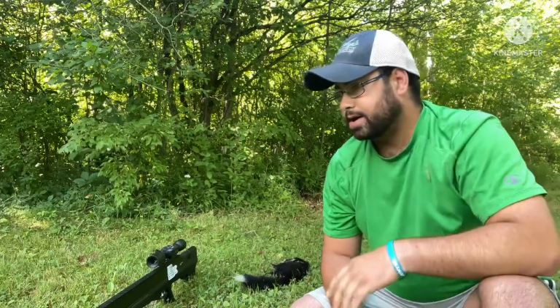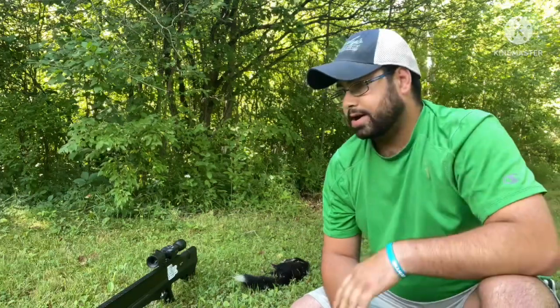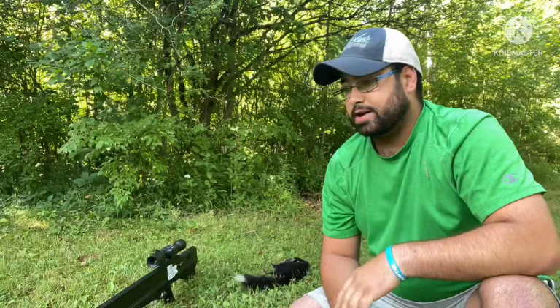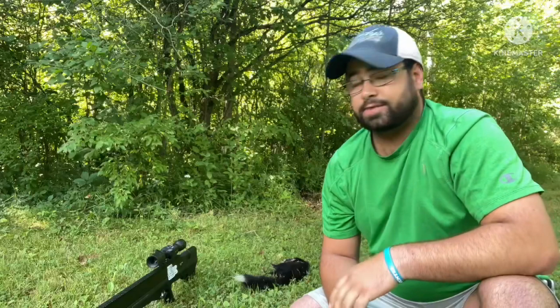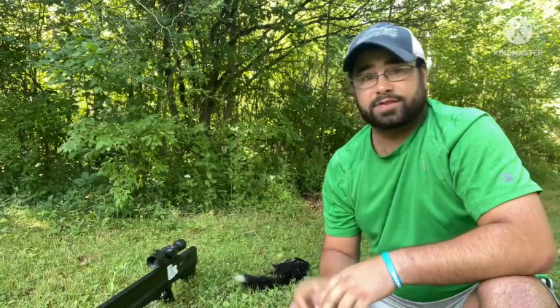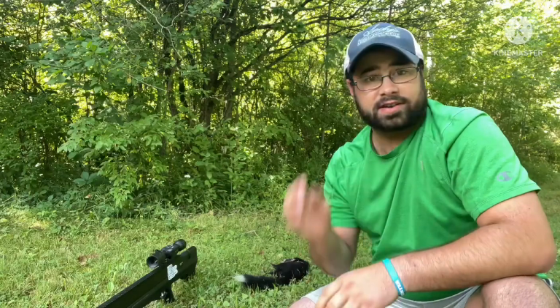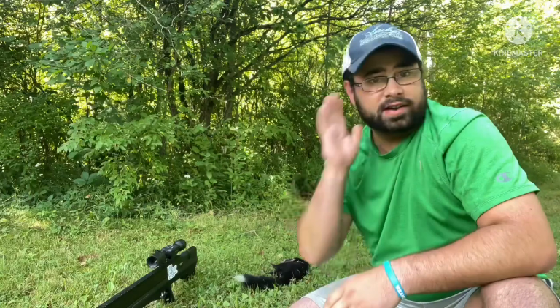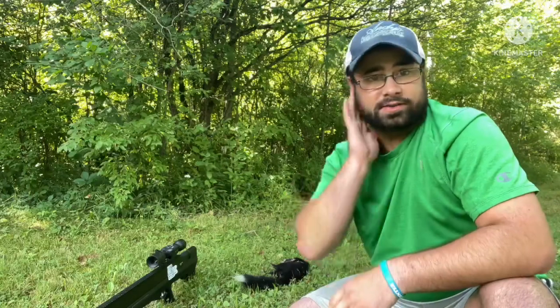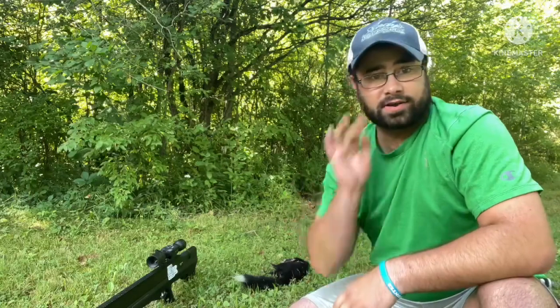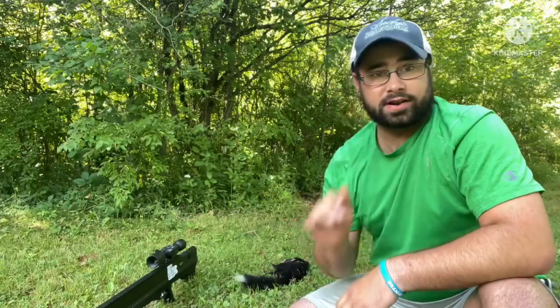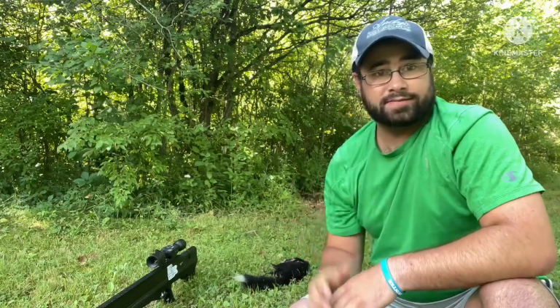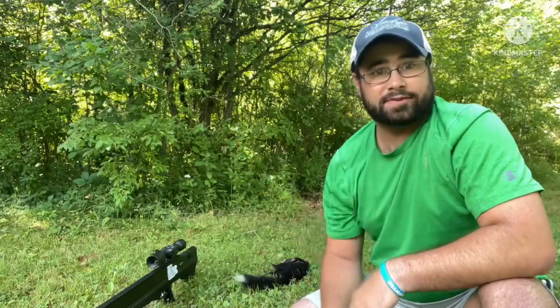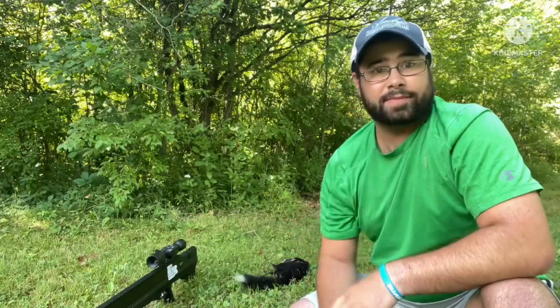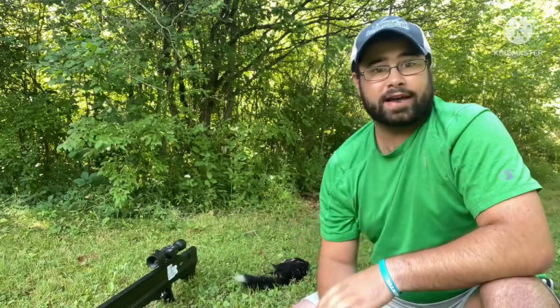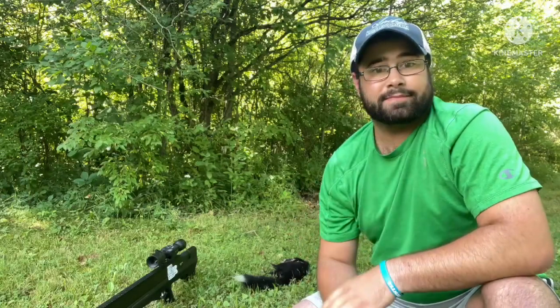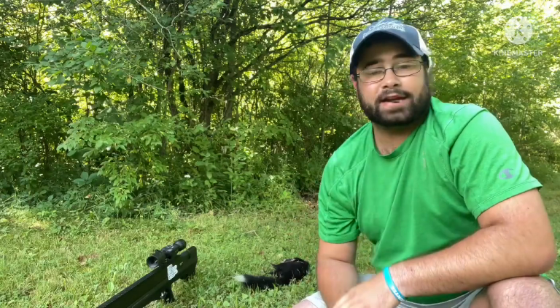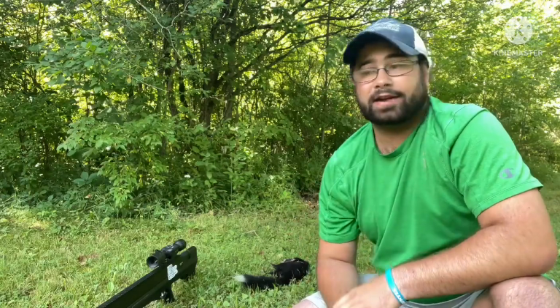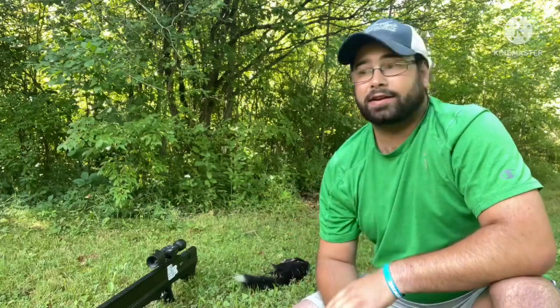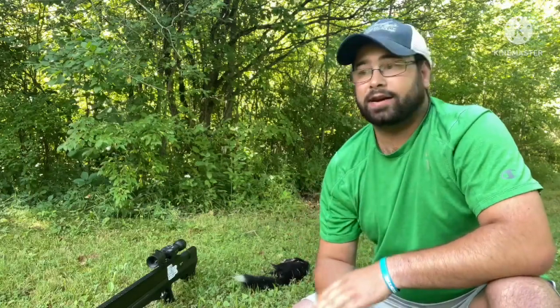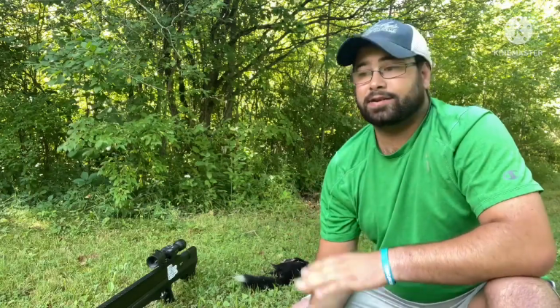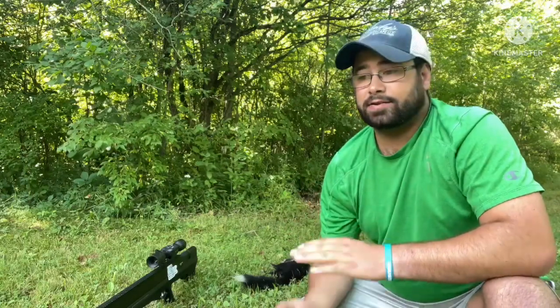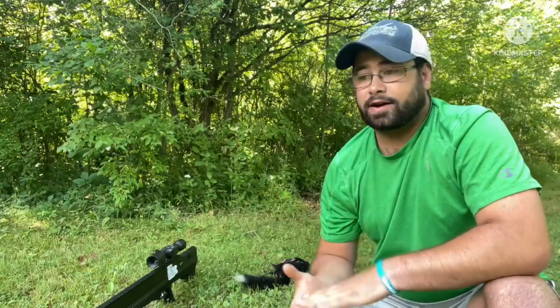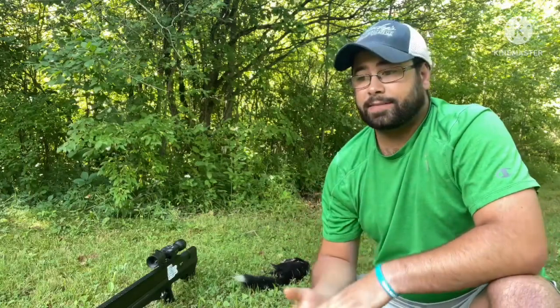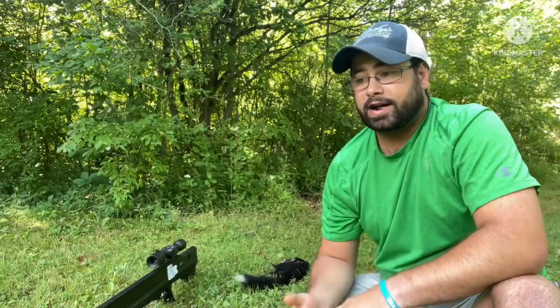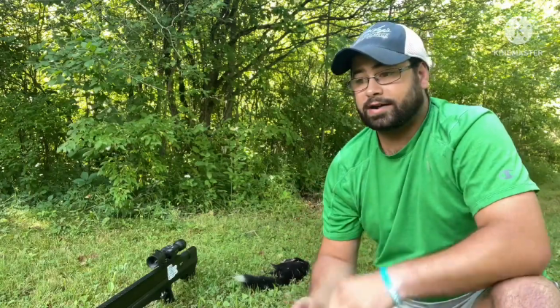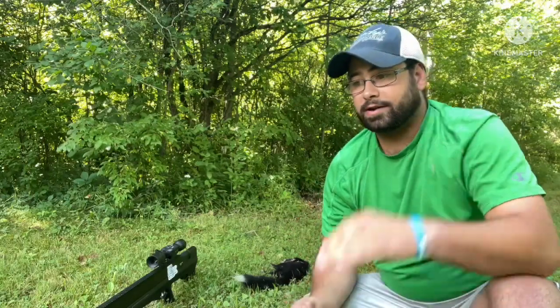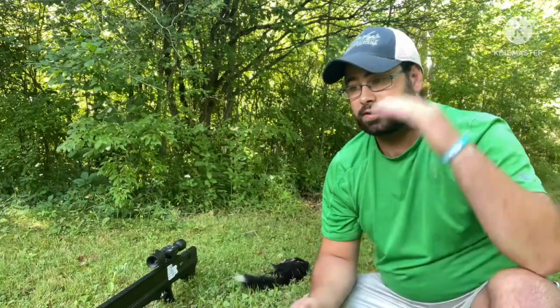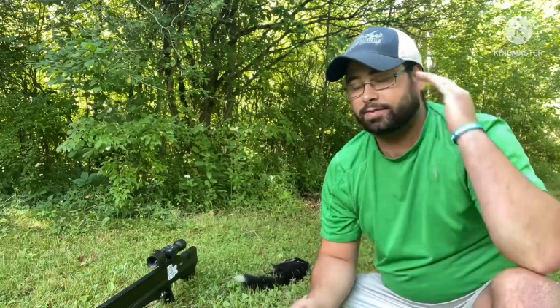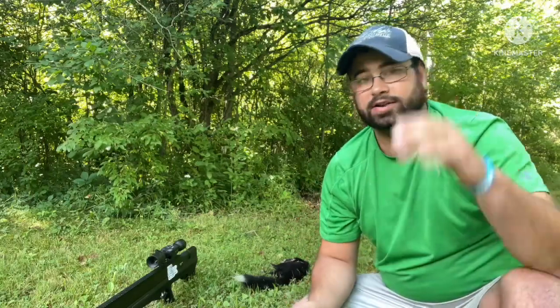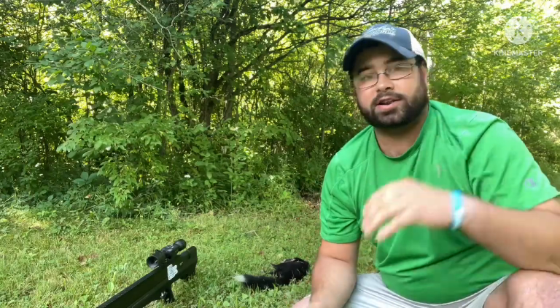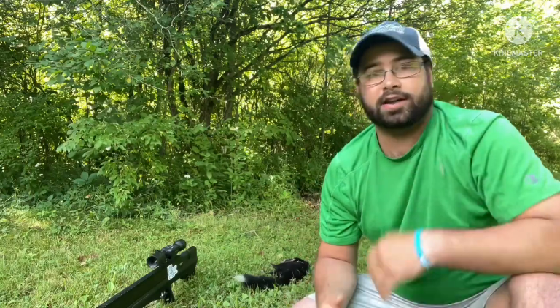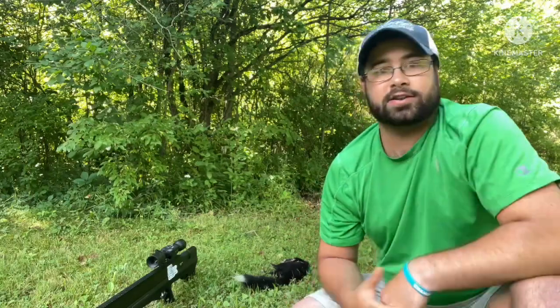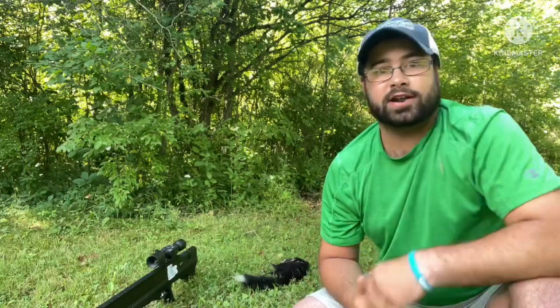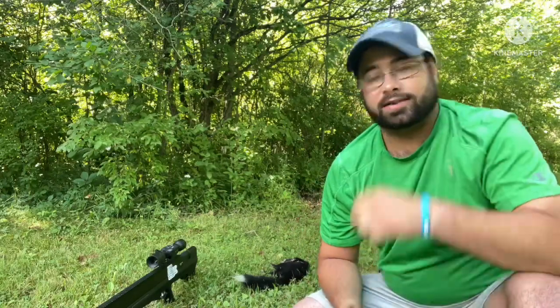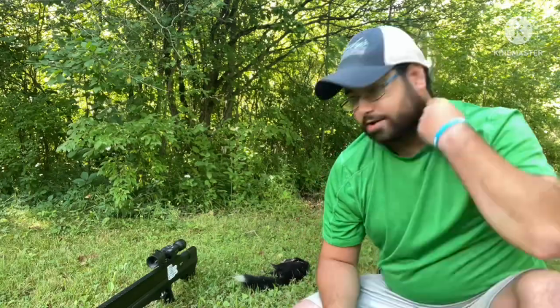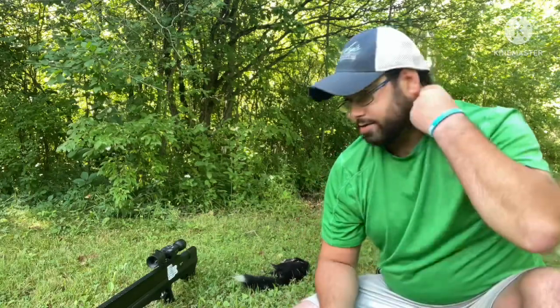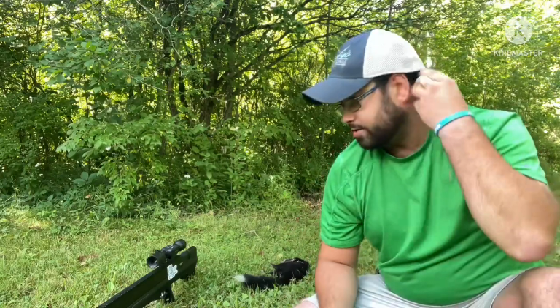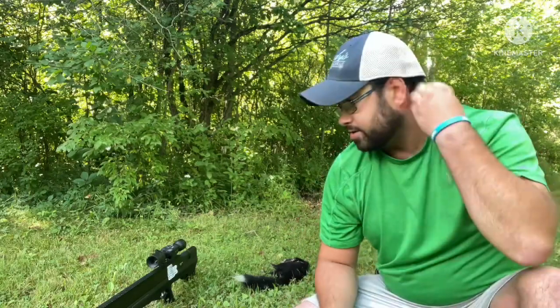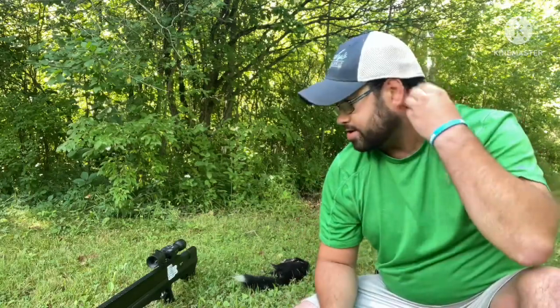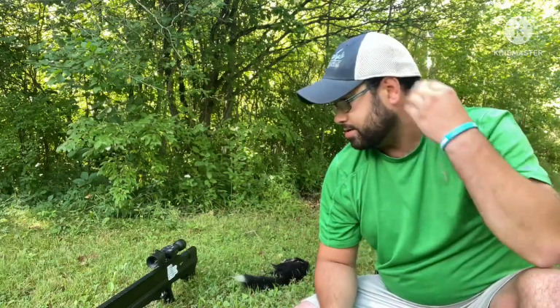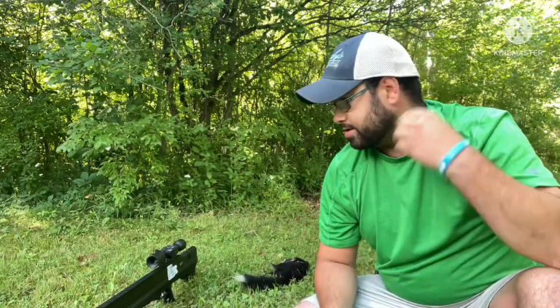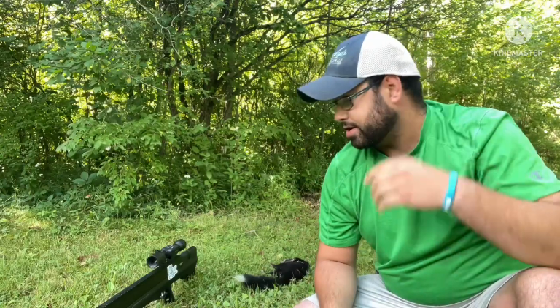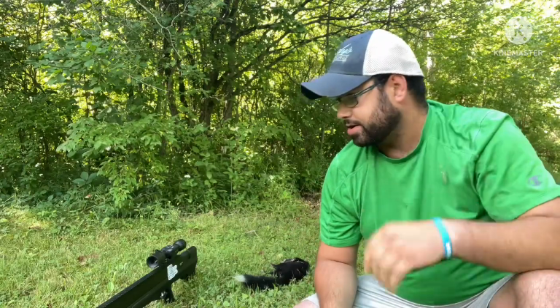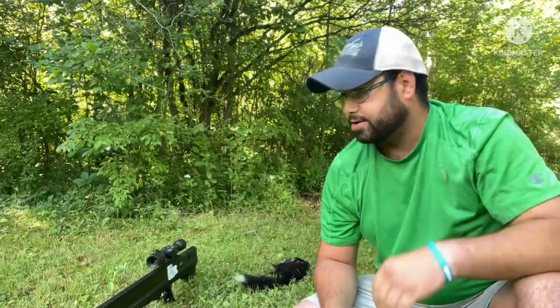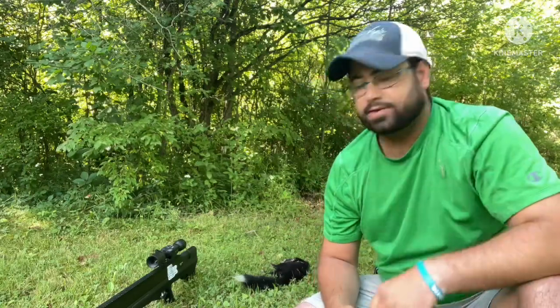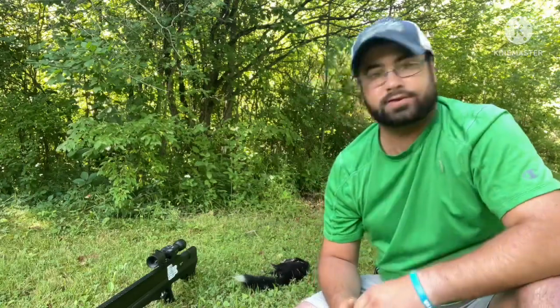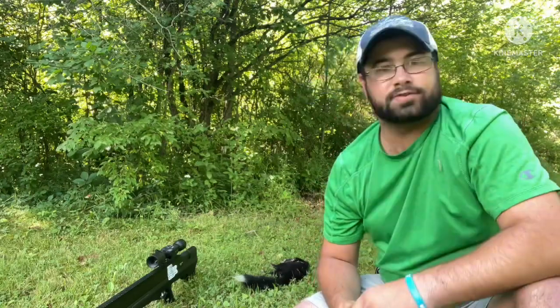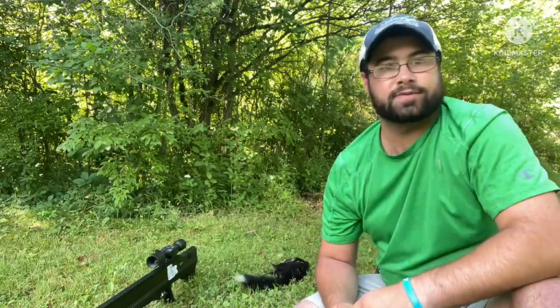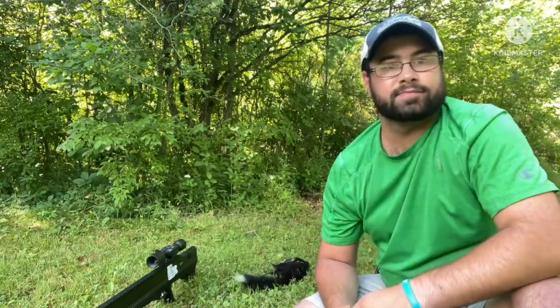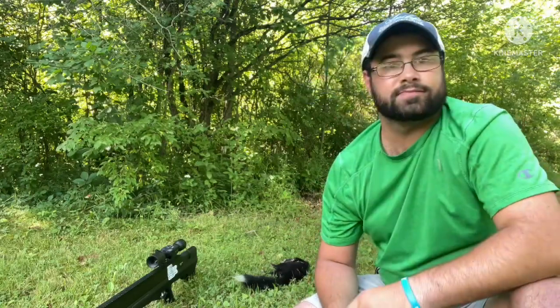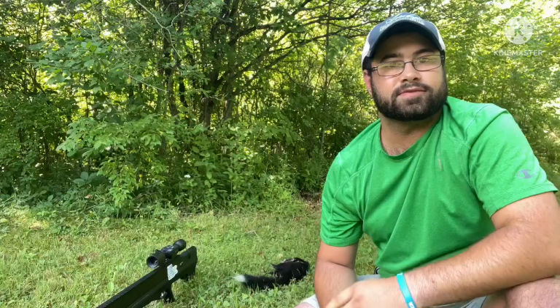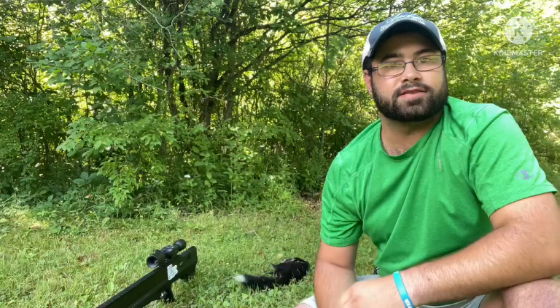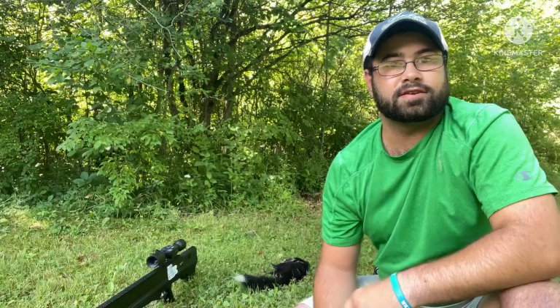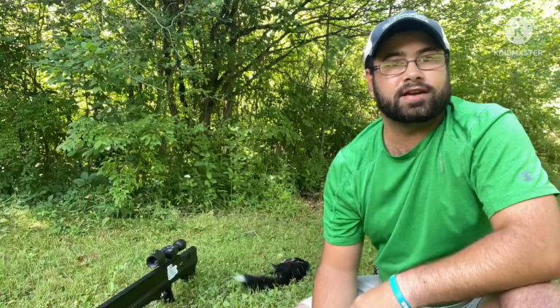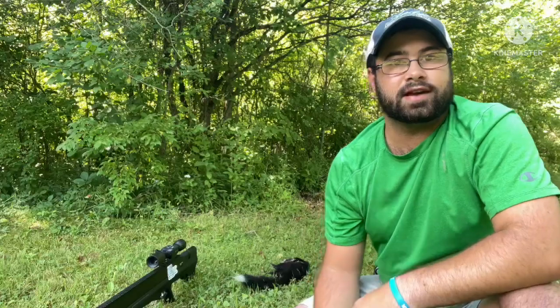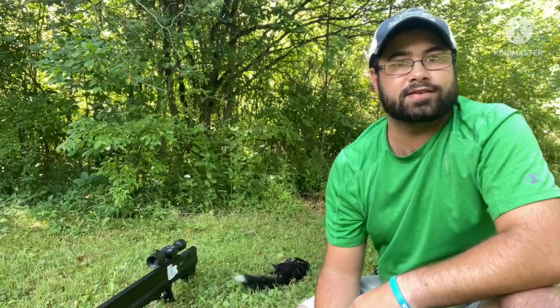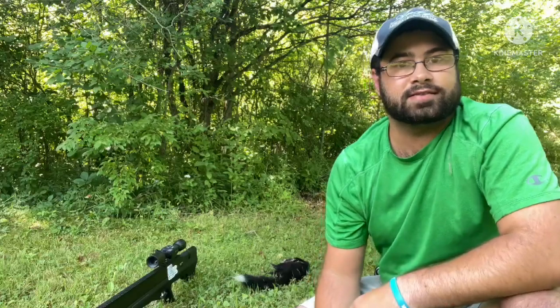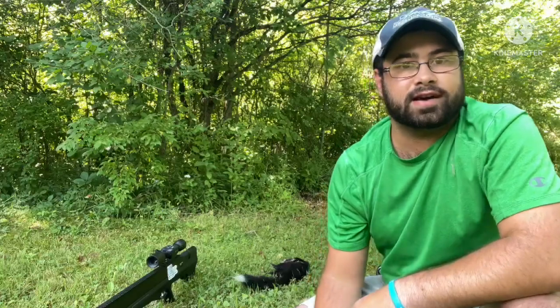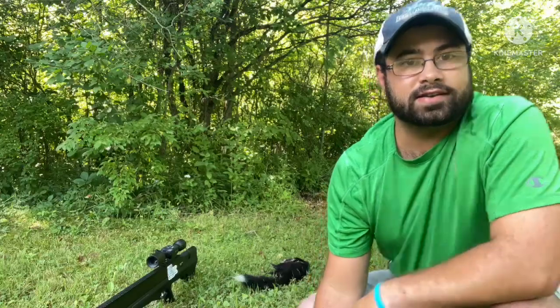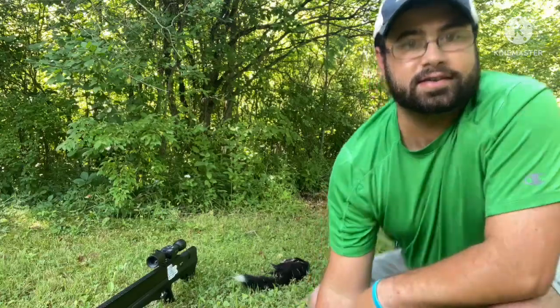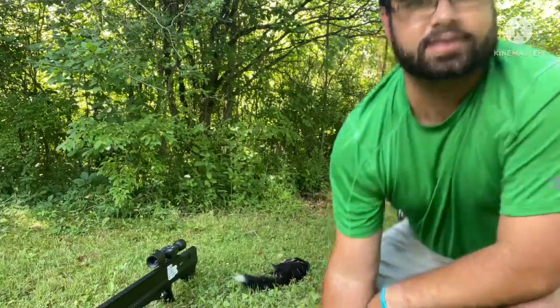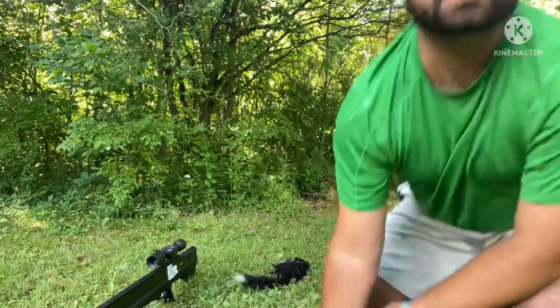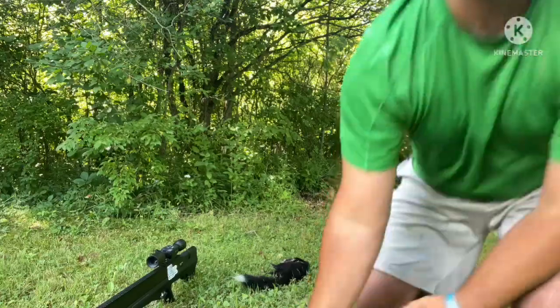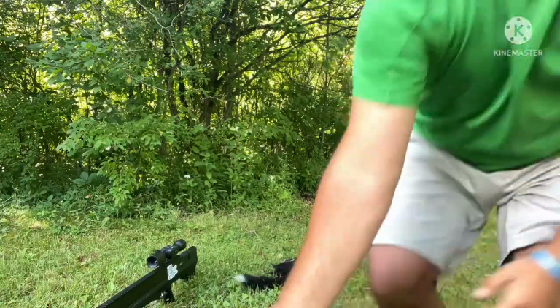Mosquitoes are getting real bad back here, so I'm out of here. You're watching Ajax Outdoors Airguns Extreme — we'll see you guys on the next one.